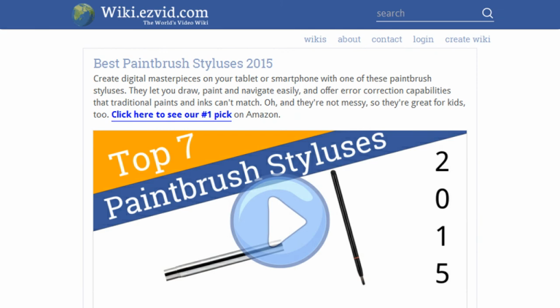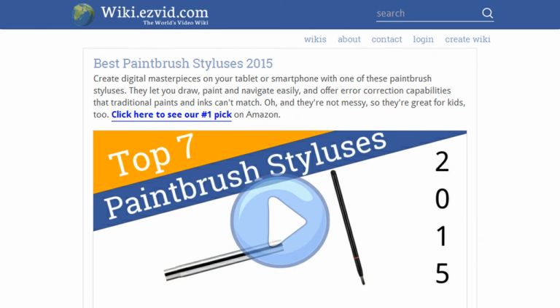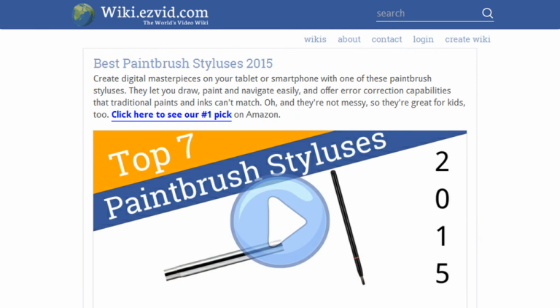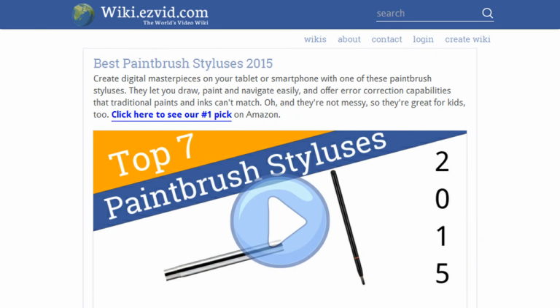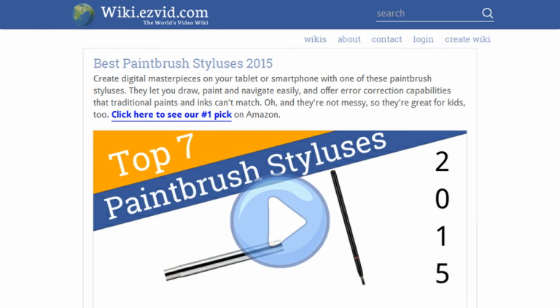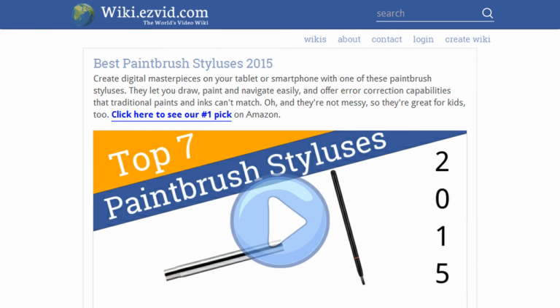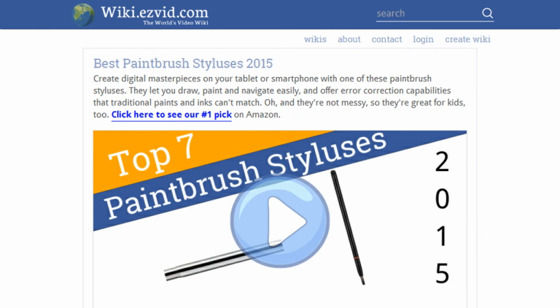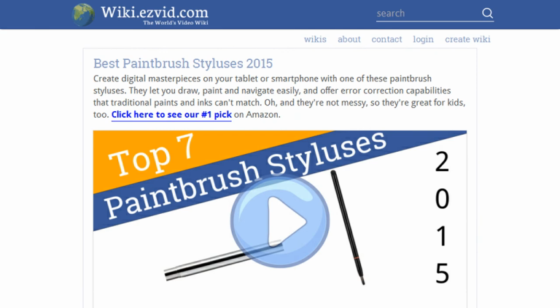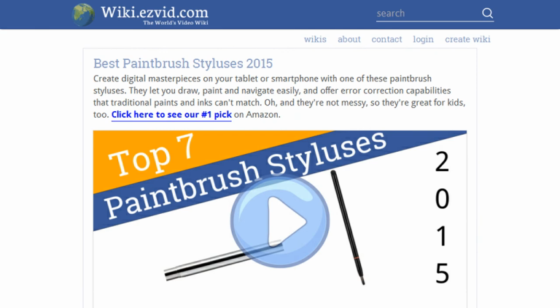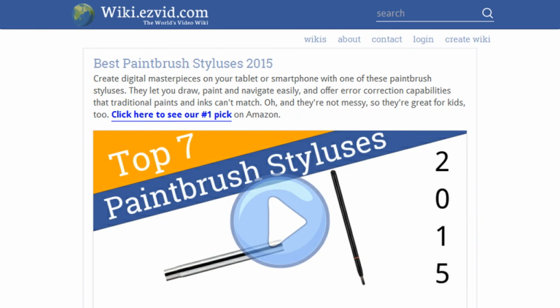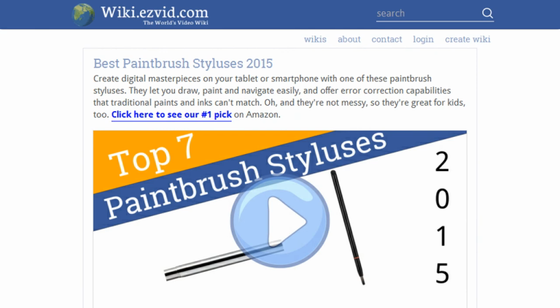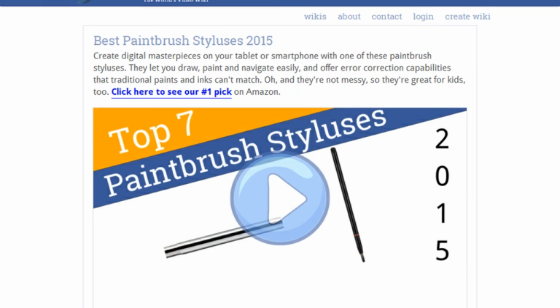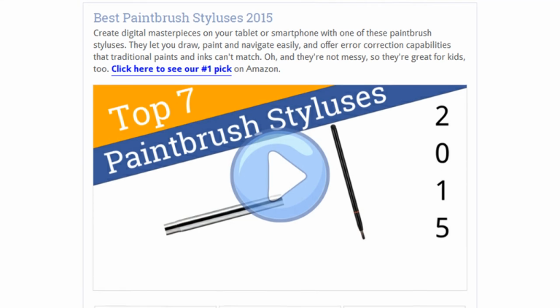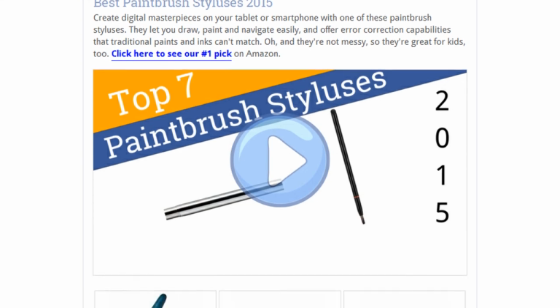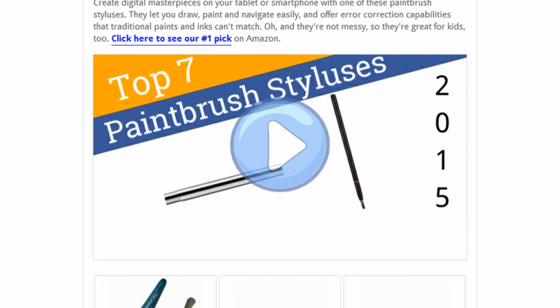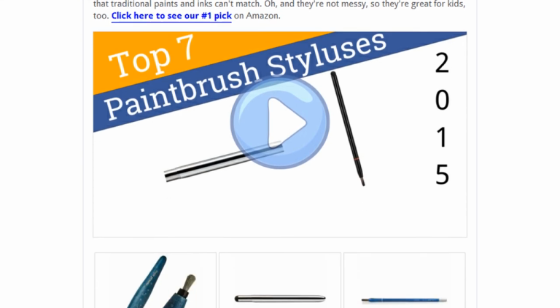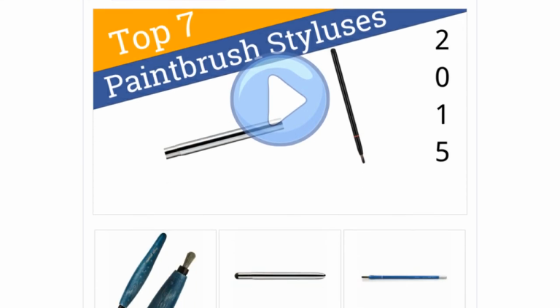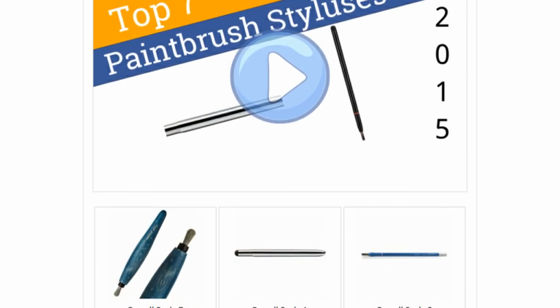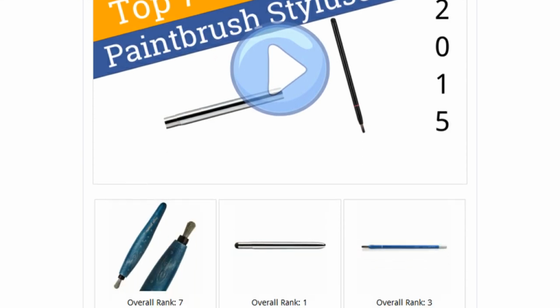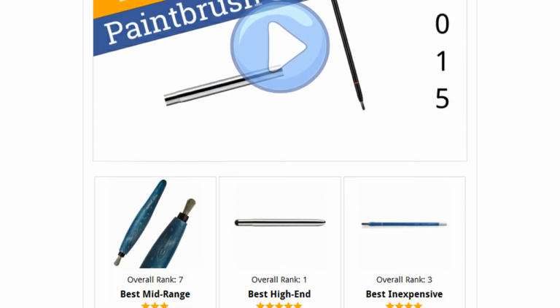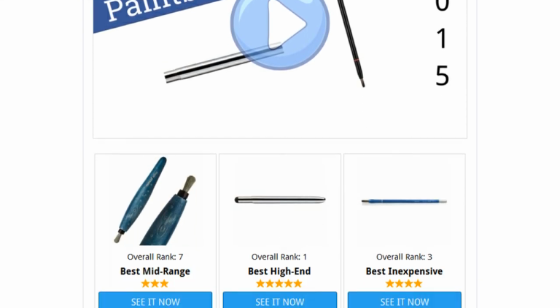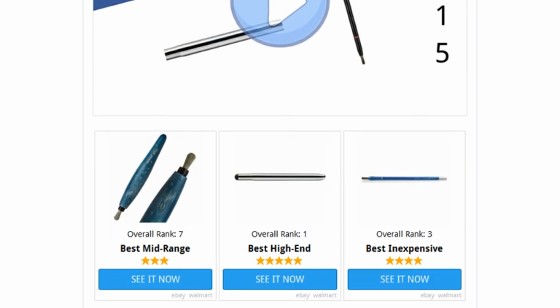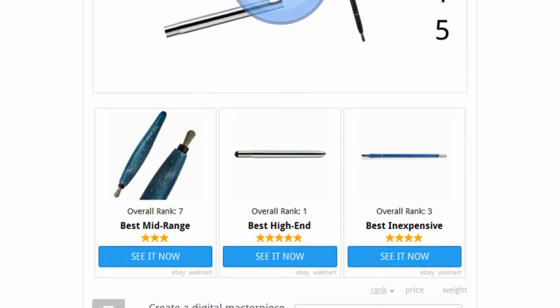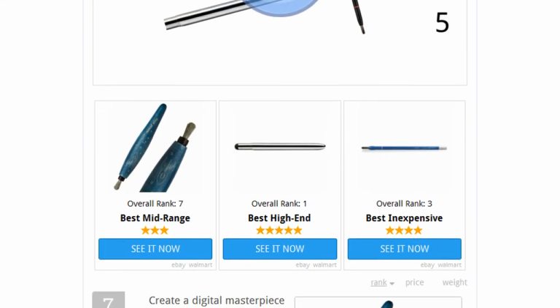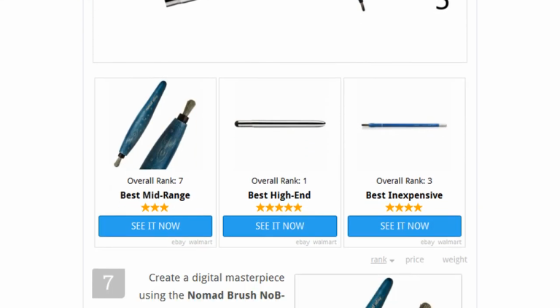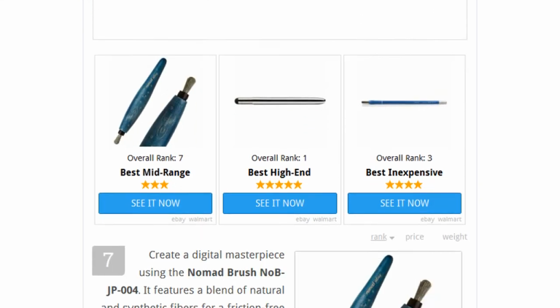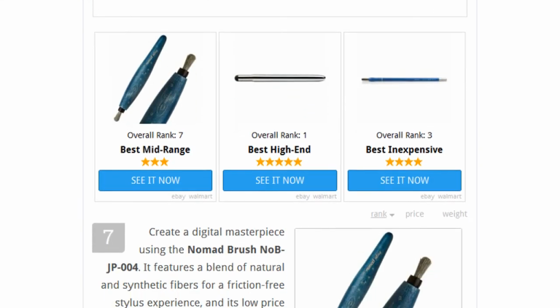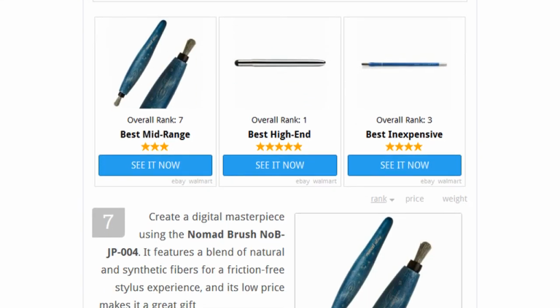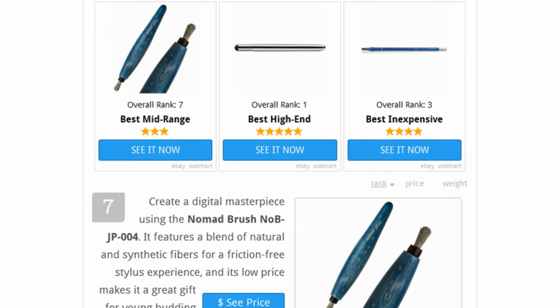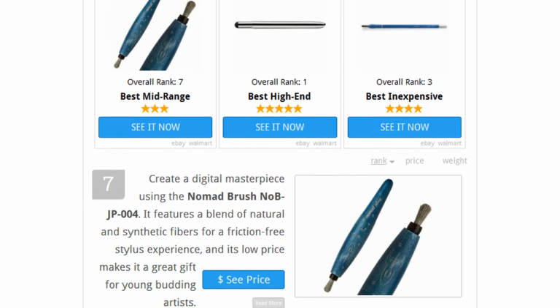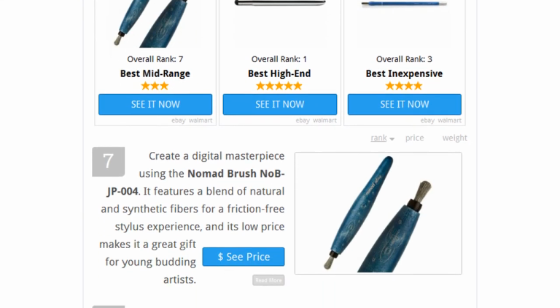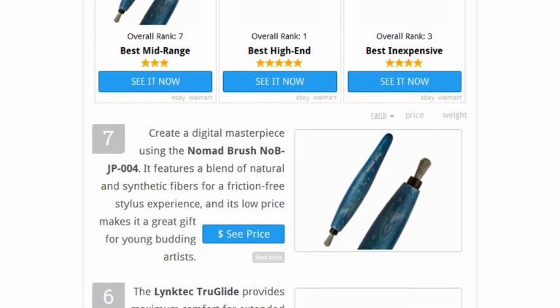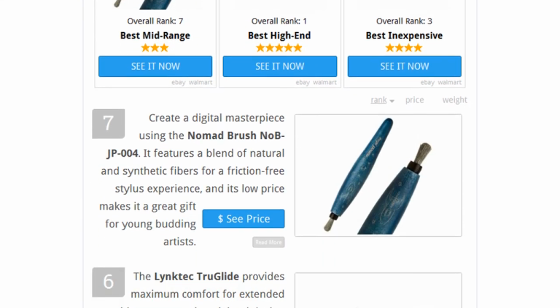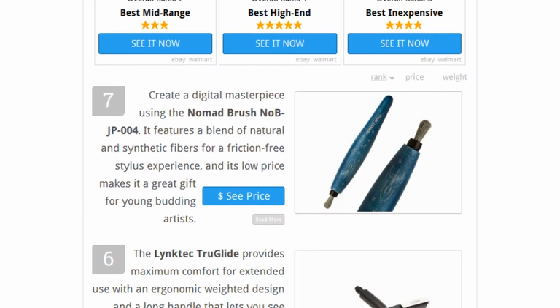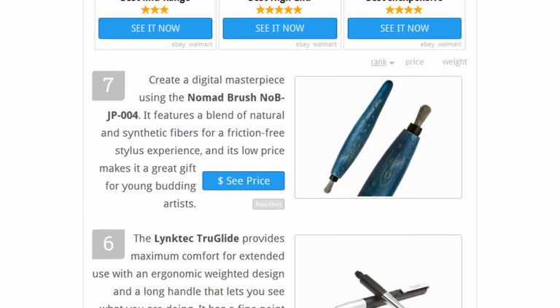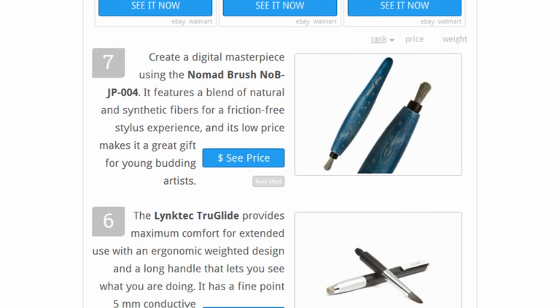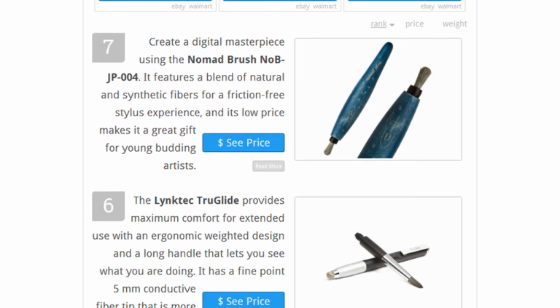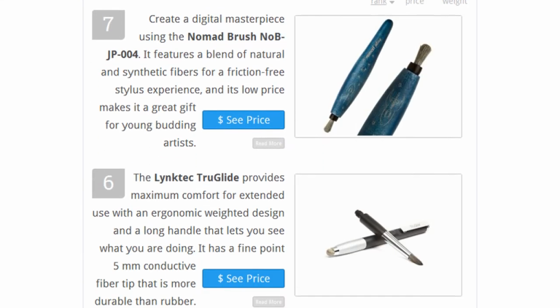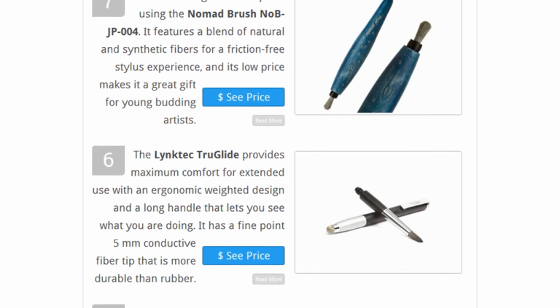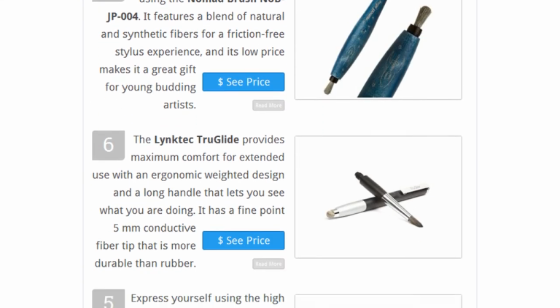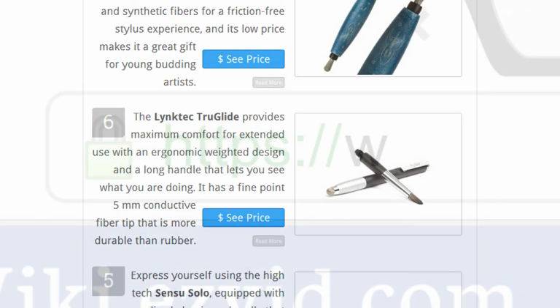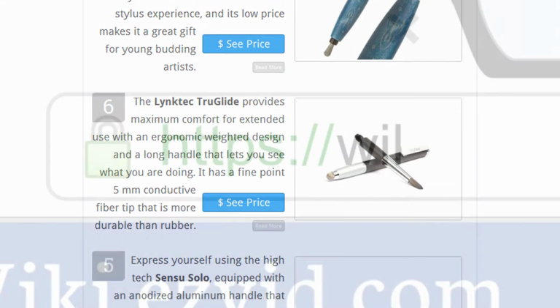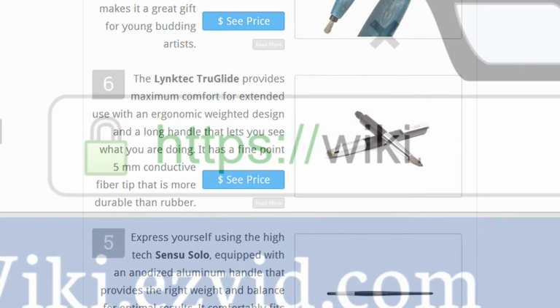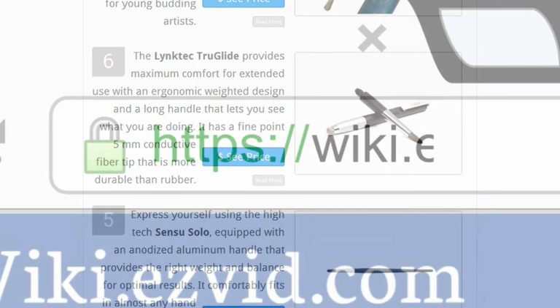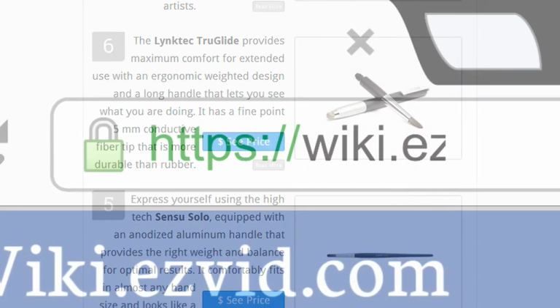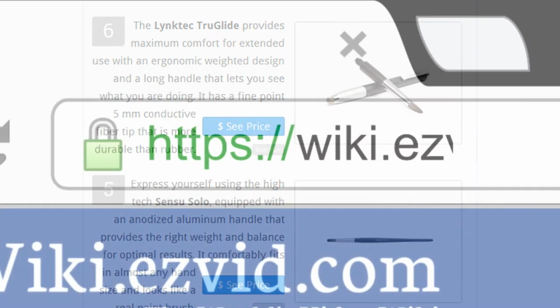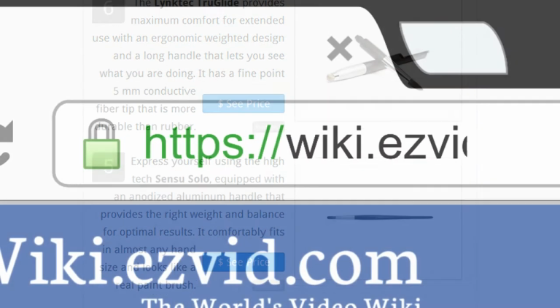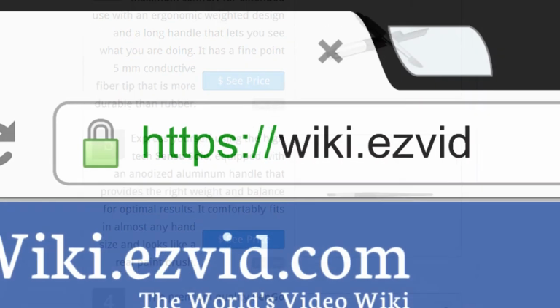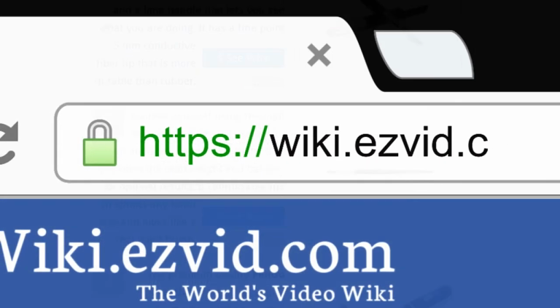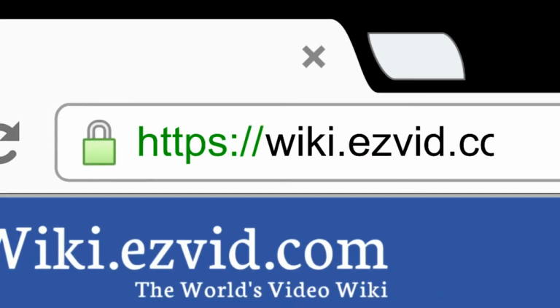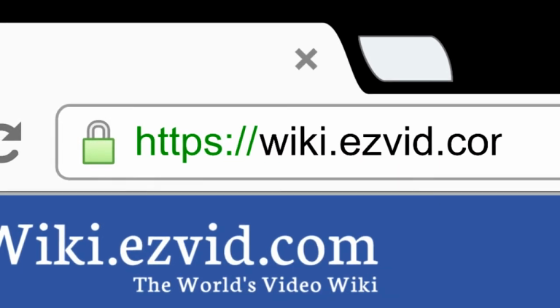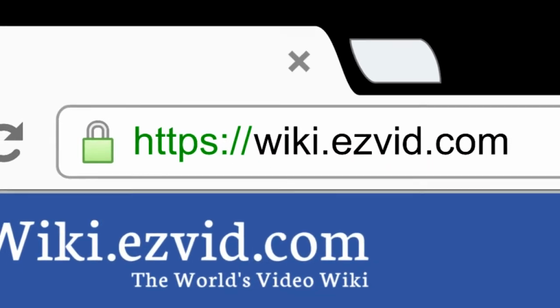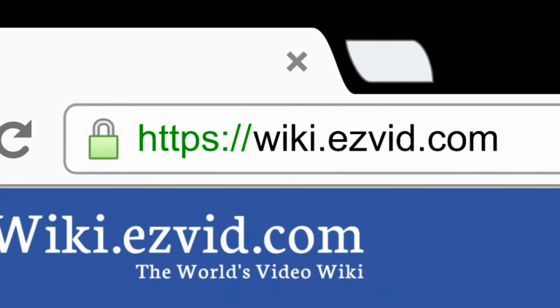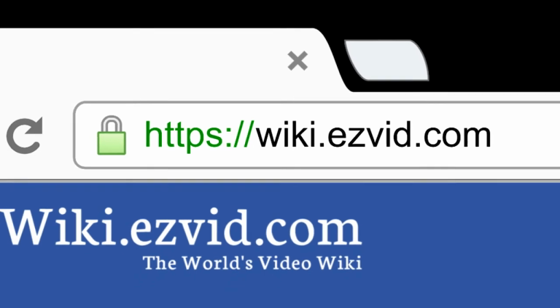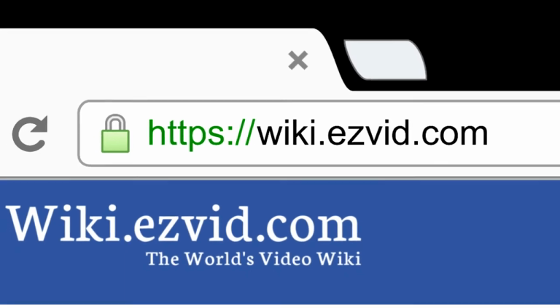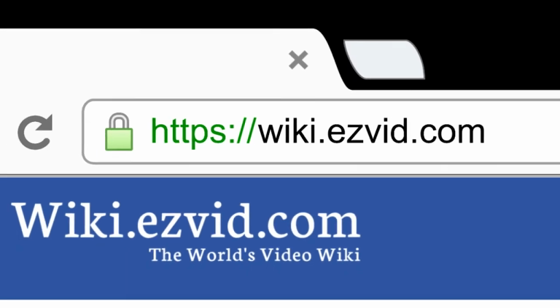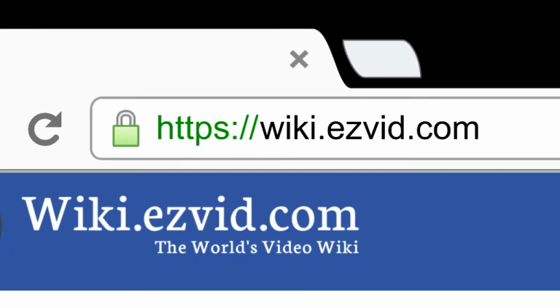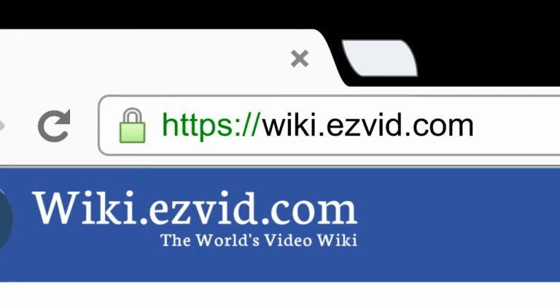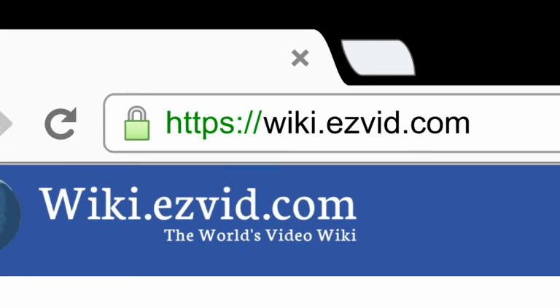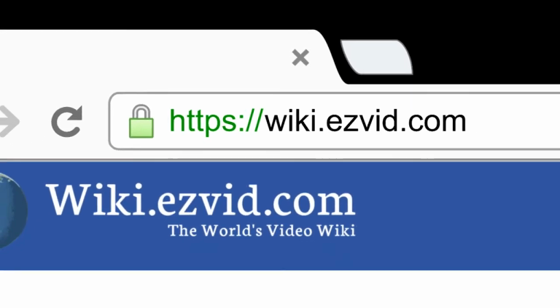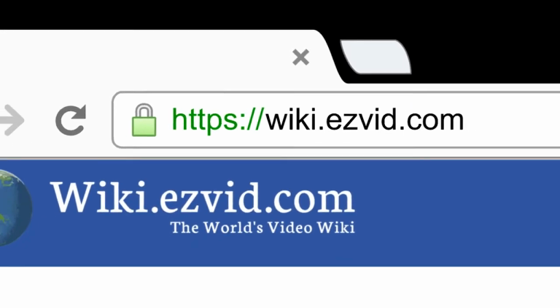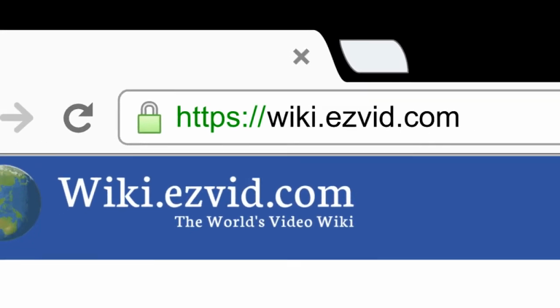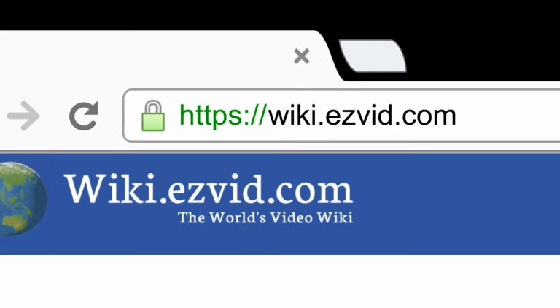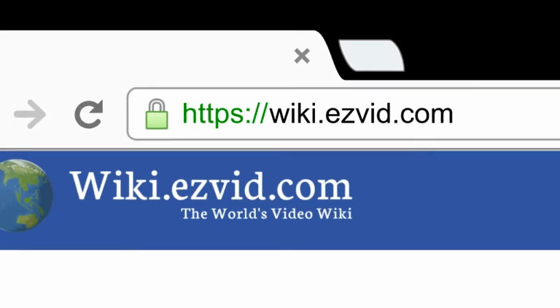To see all this stuff, go to wiki.easyvid.com and search for paintbrush styluses, or click beneath this video.